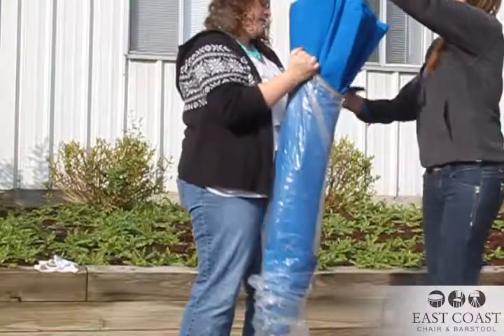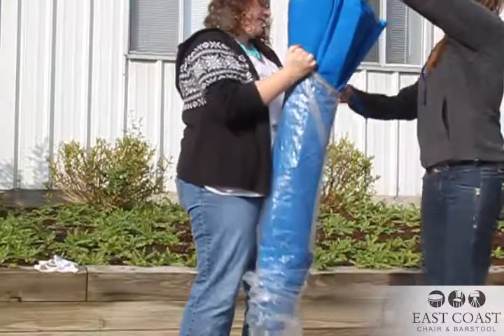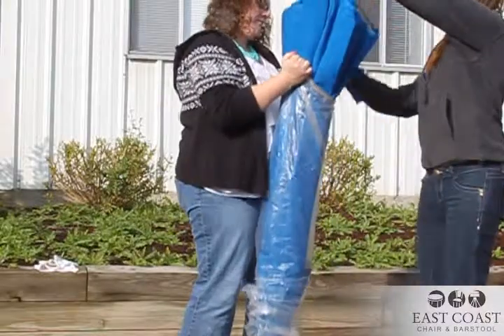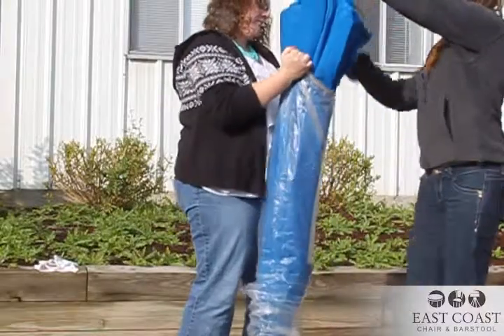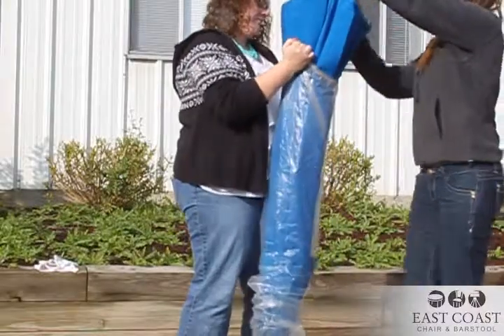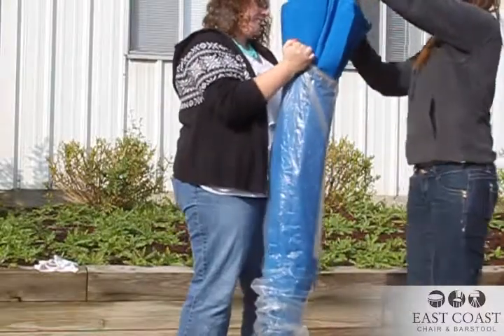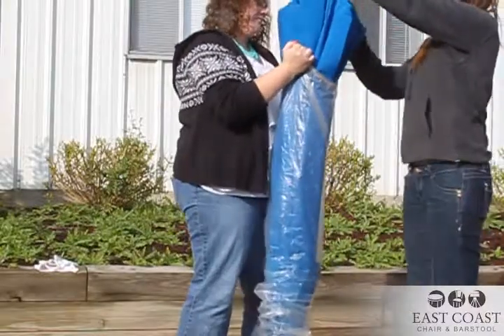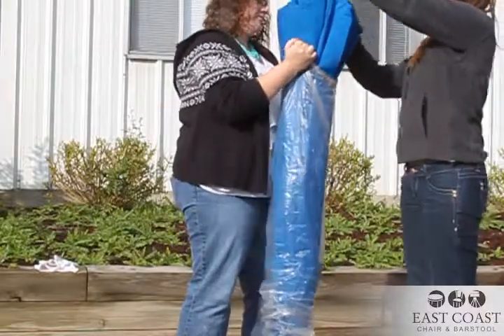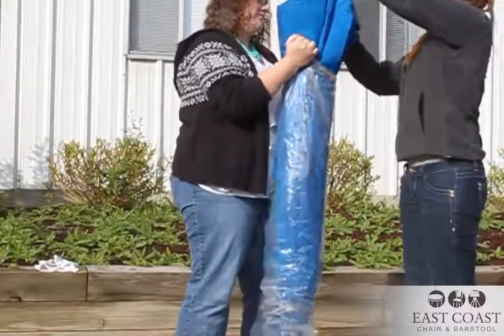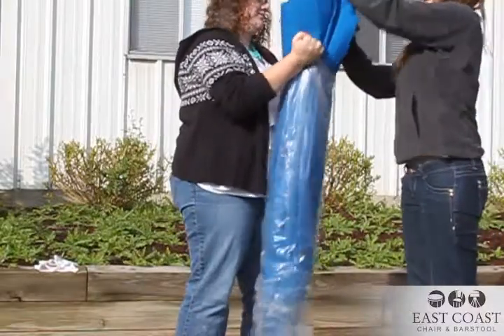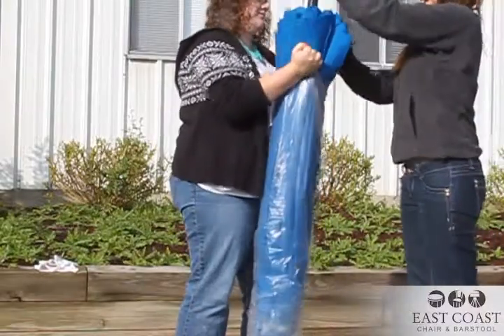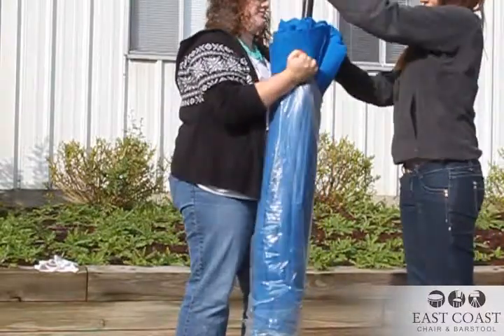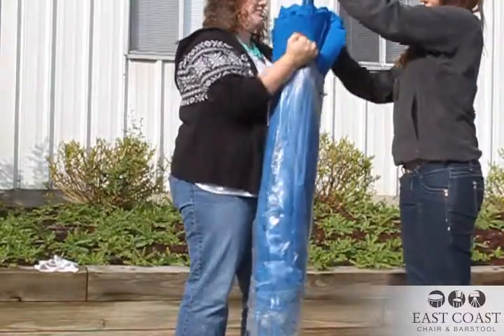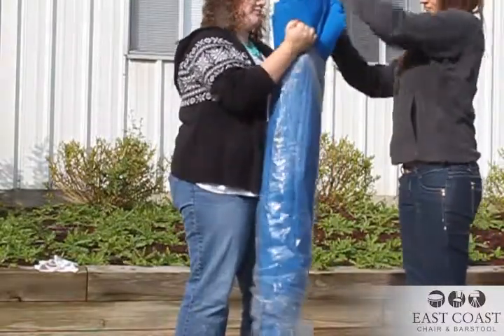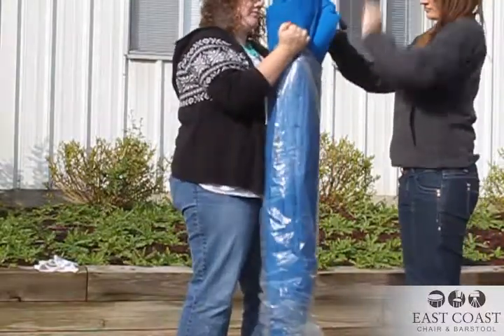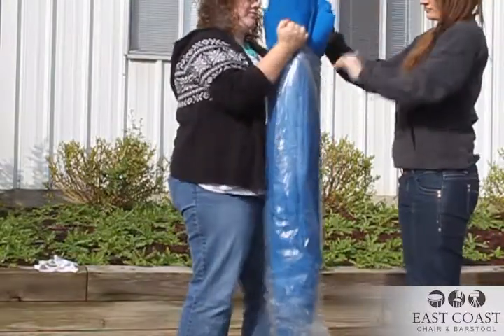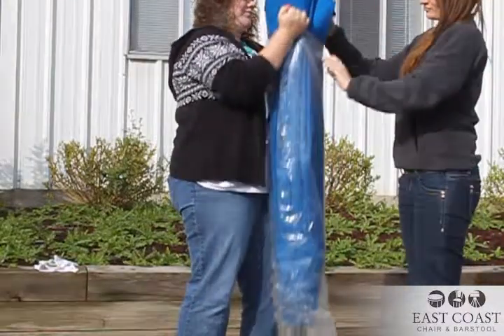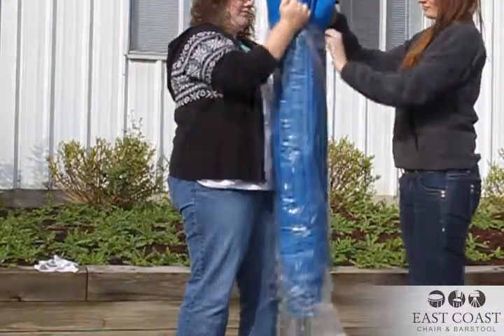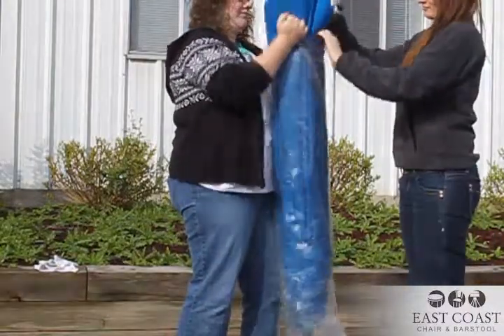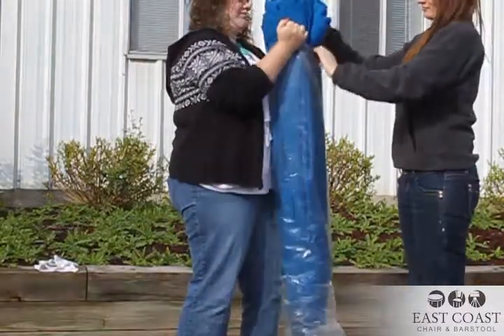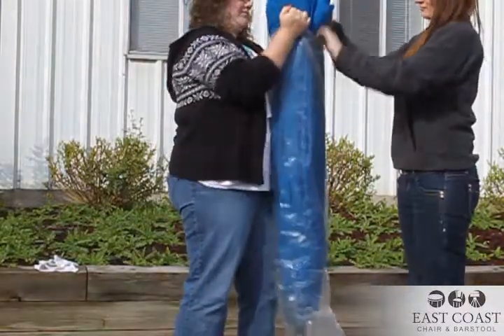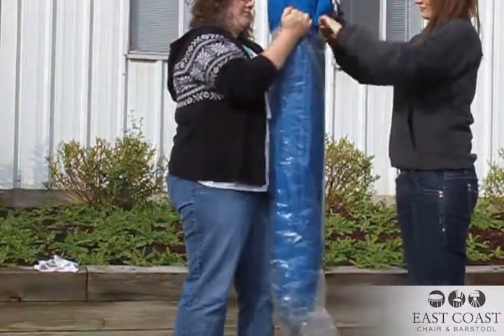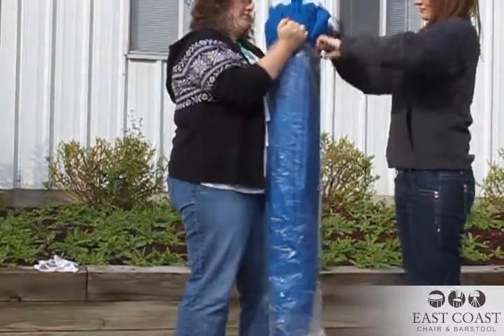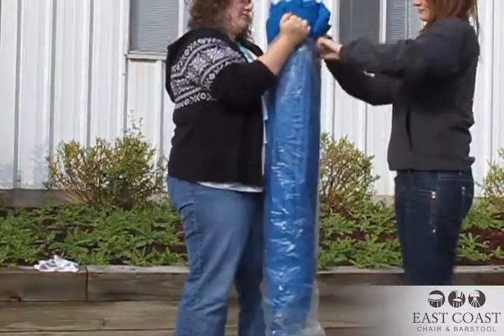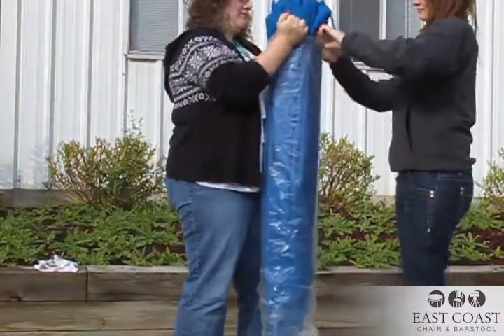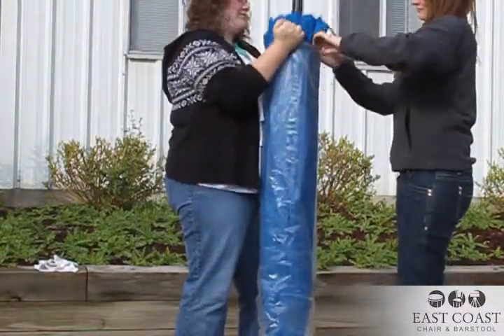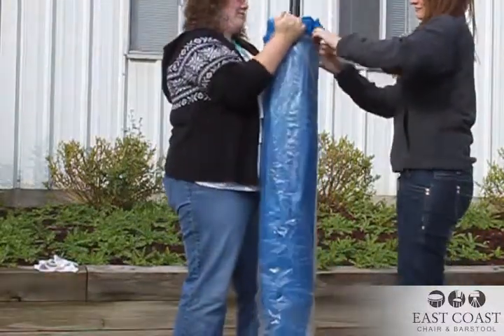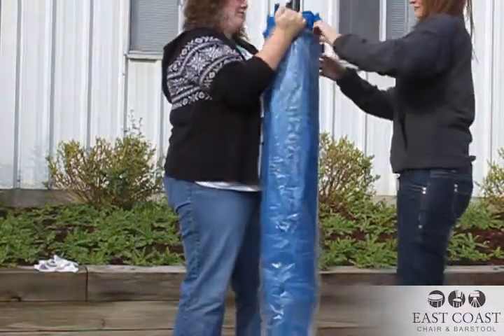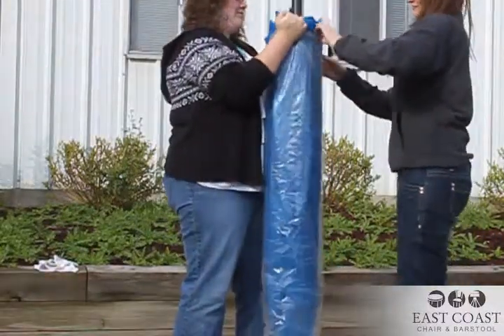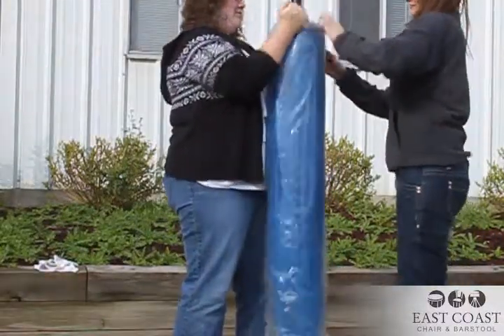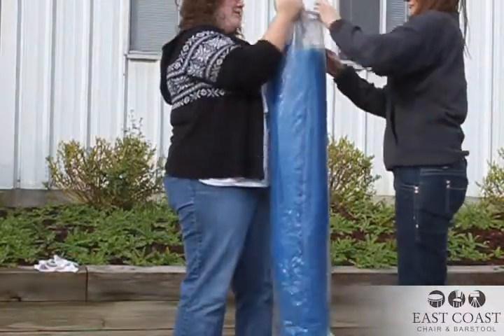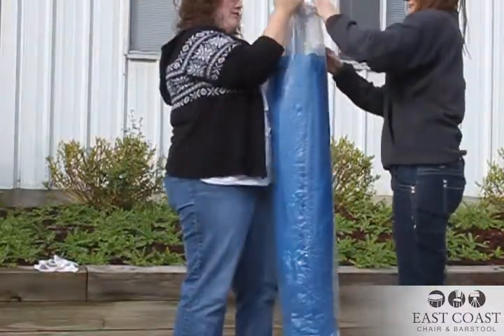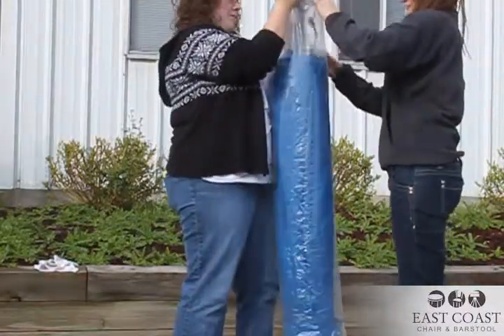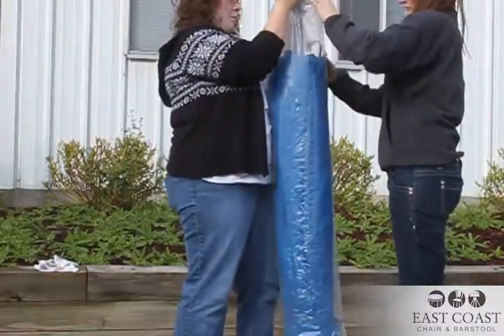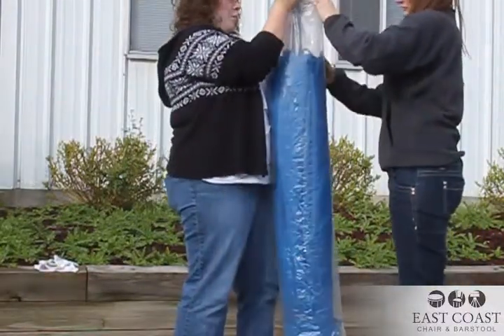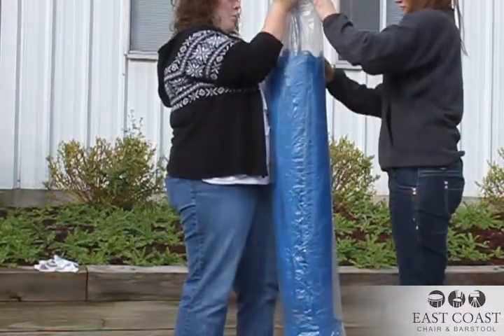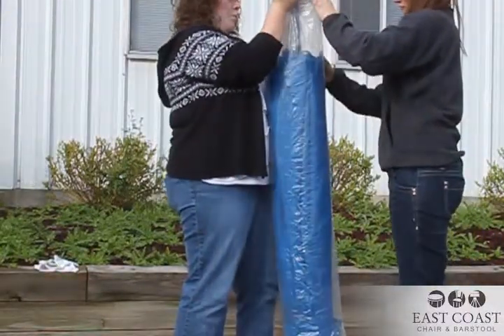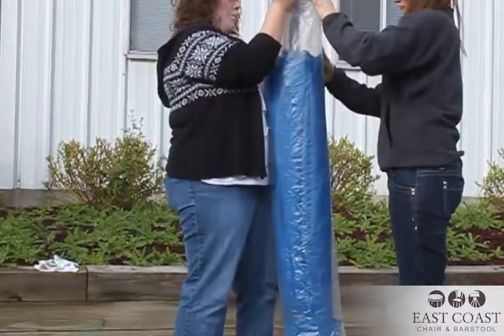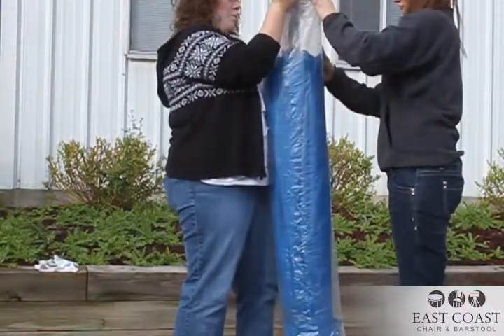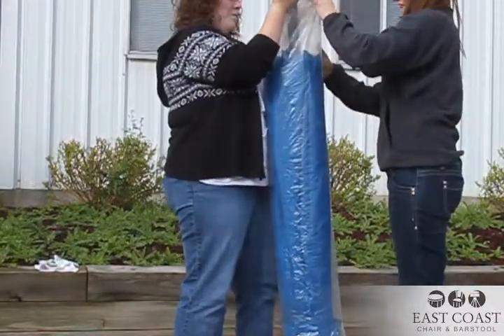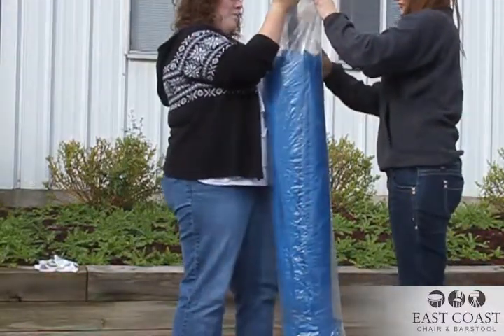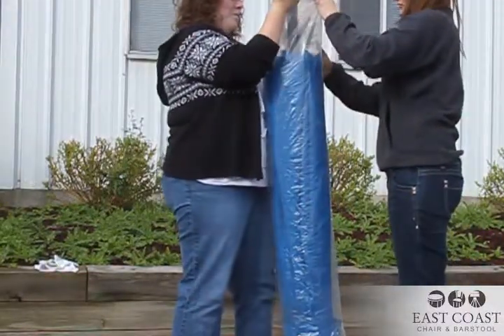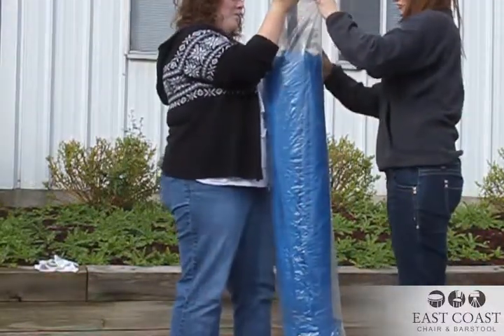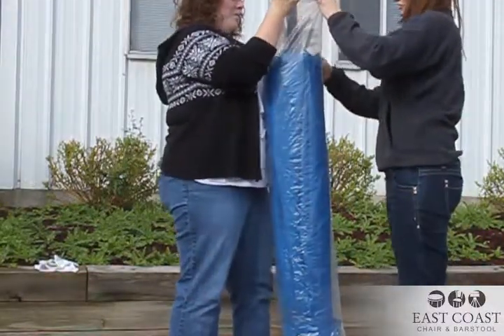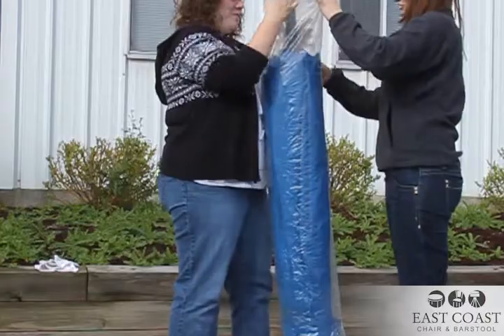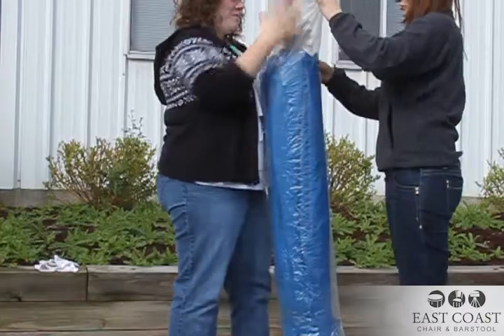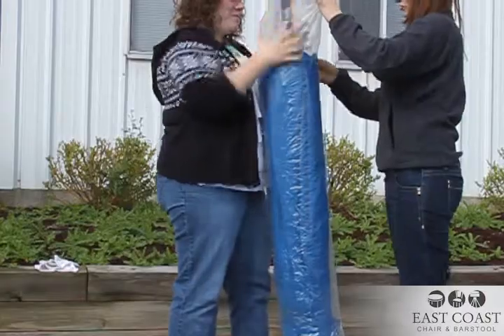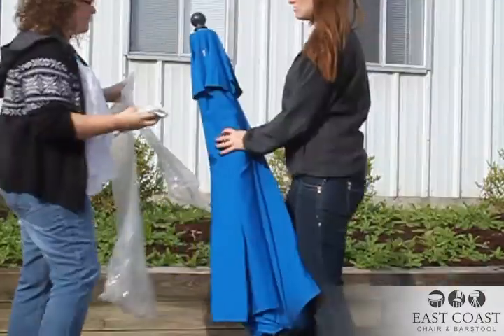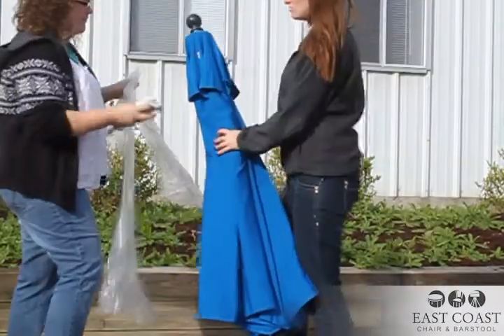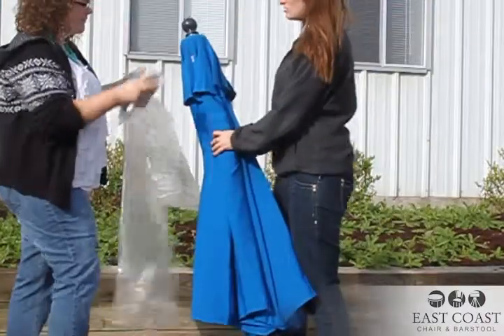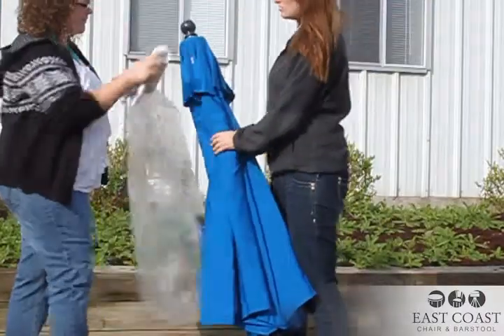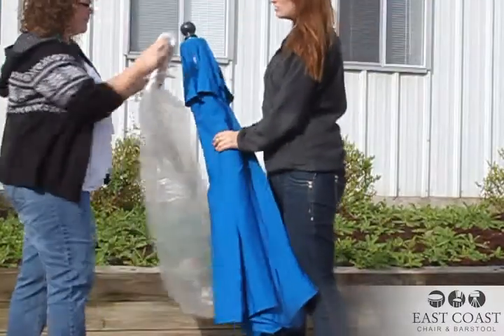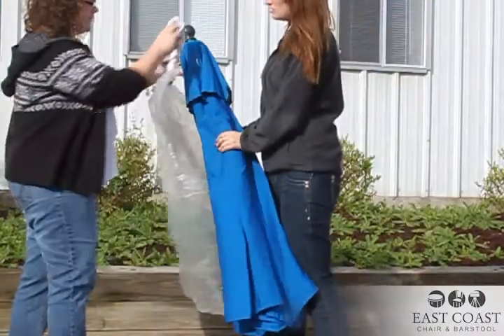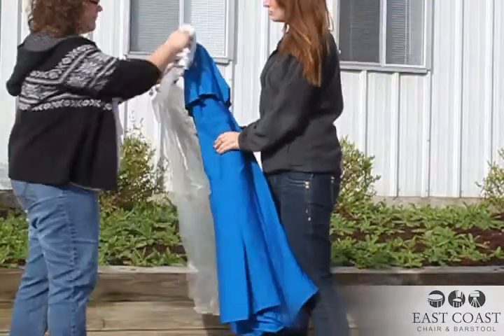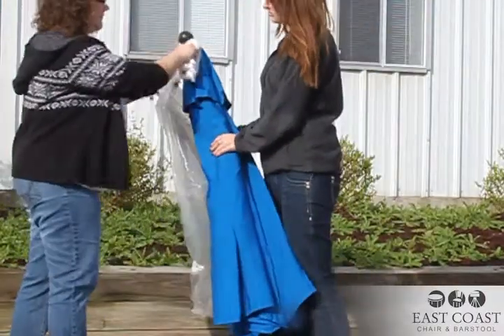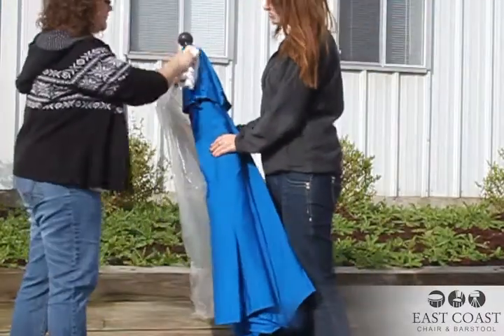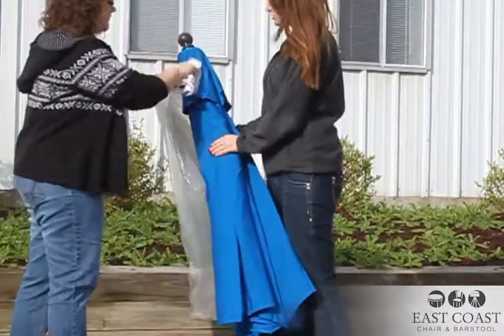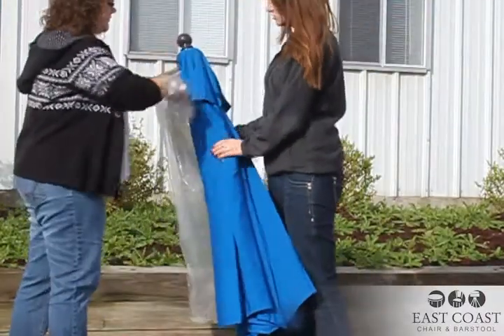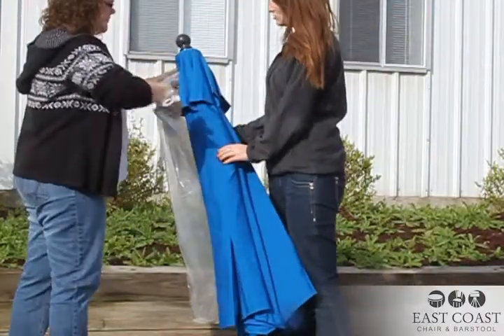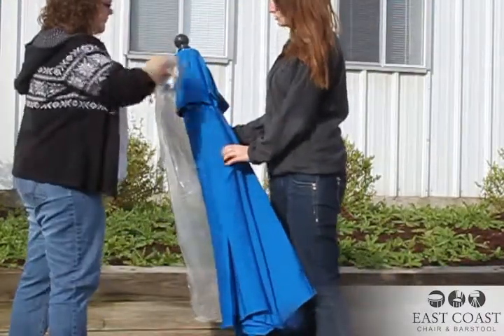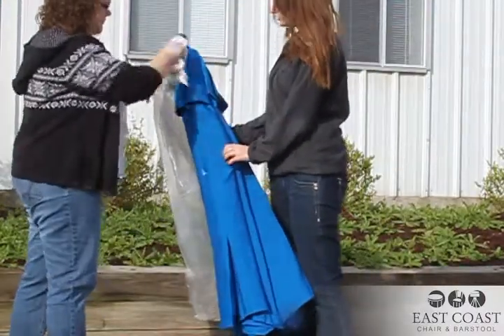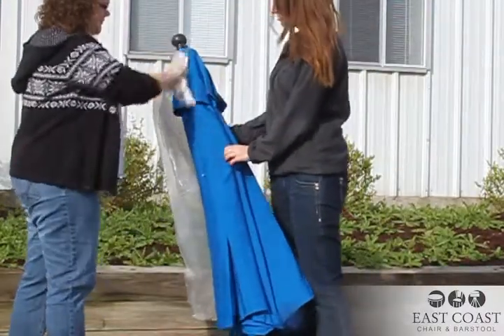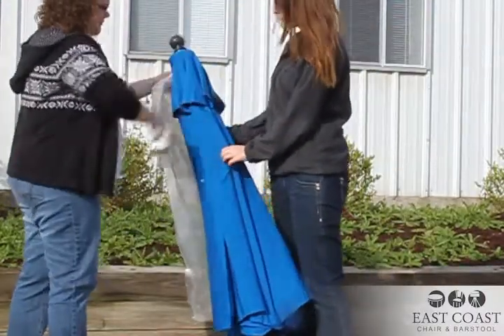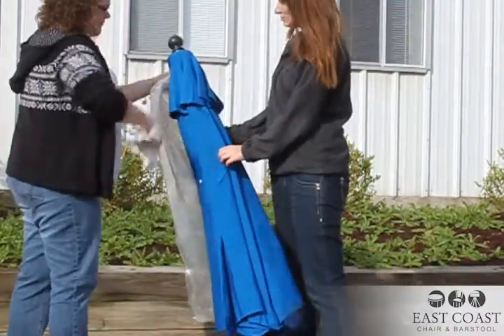Umbrellas need to be completely dry and fastened, covered, and stored. If they need cleaning, some dishwasher soap should do the trick.